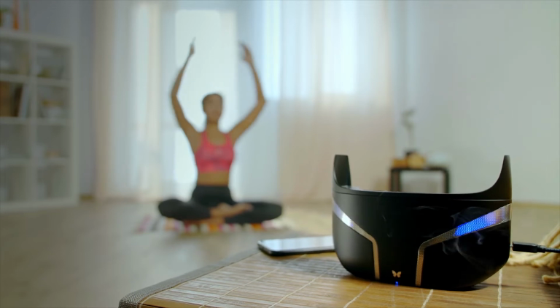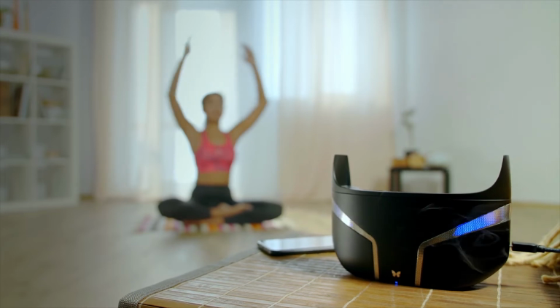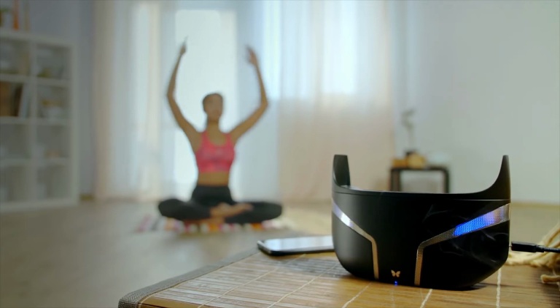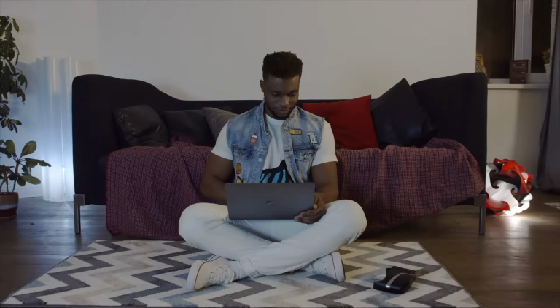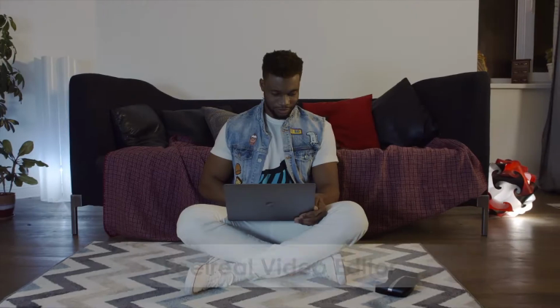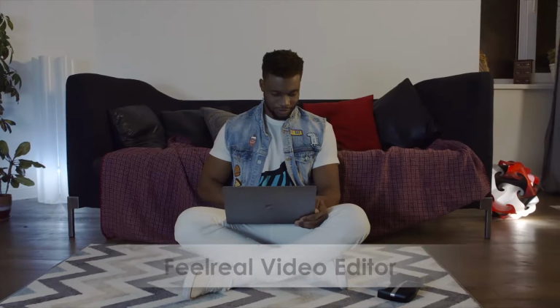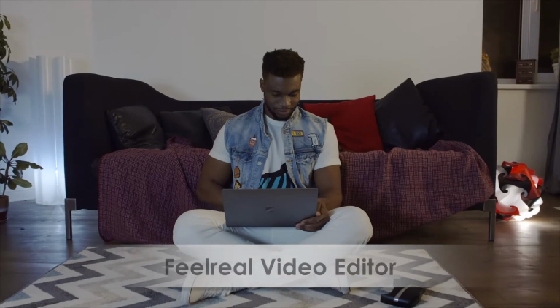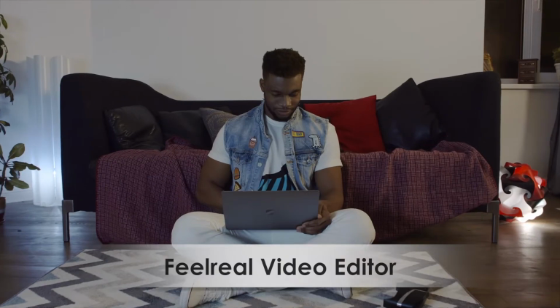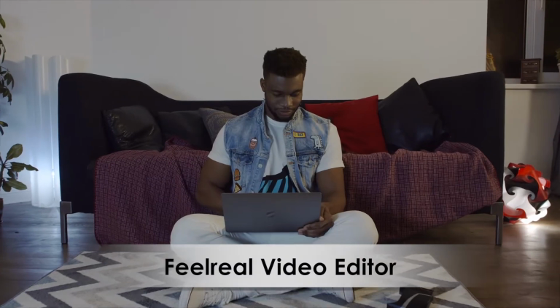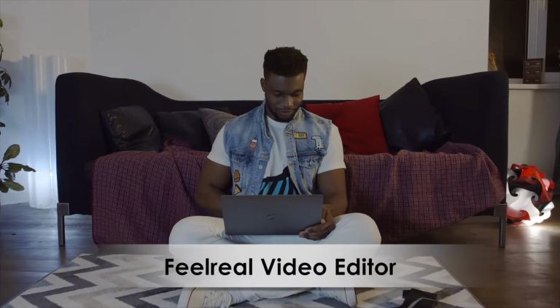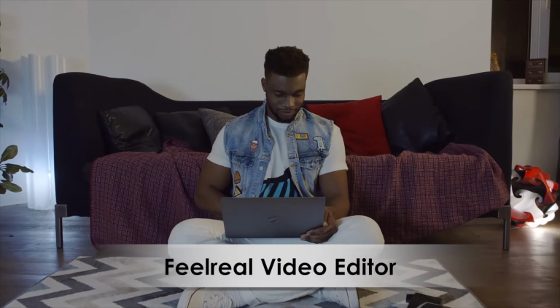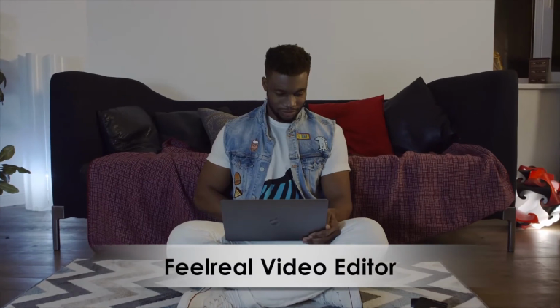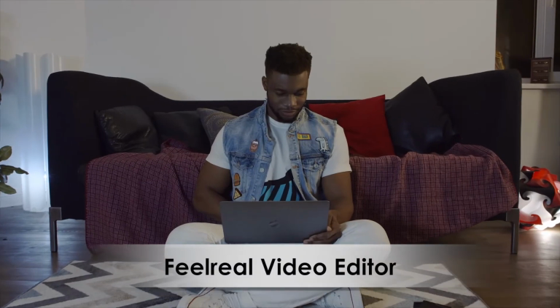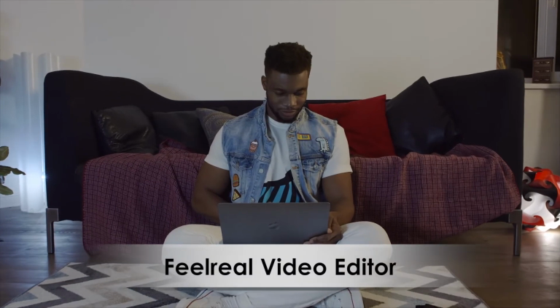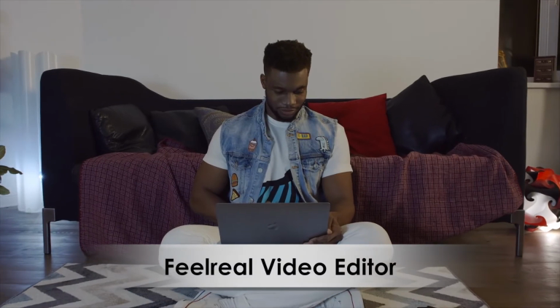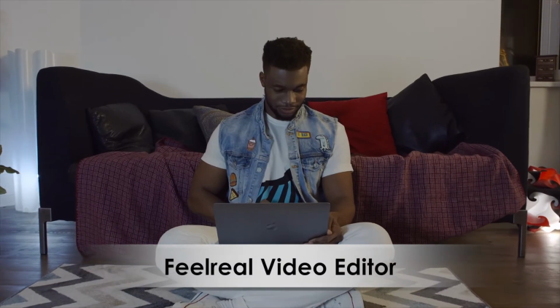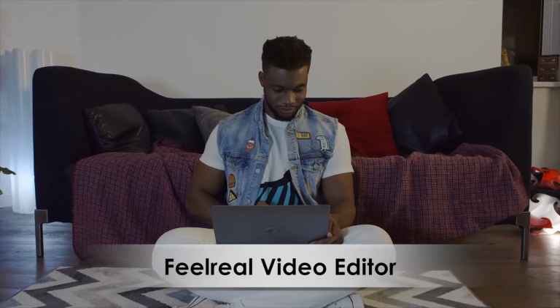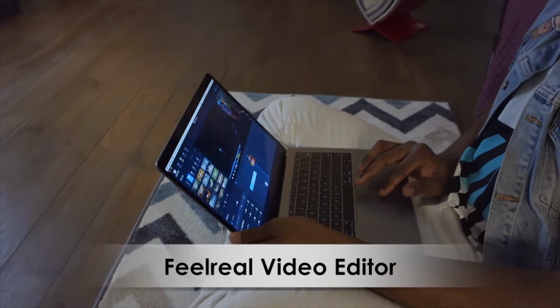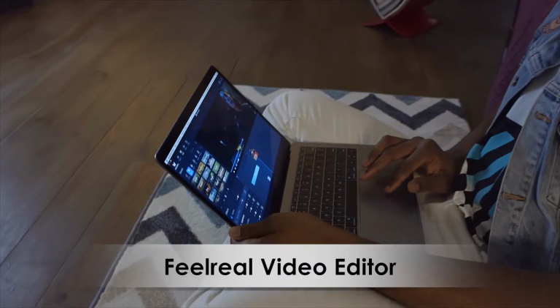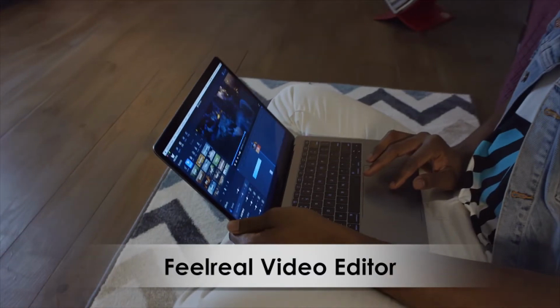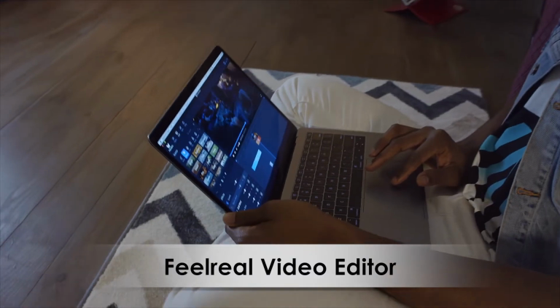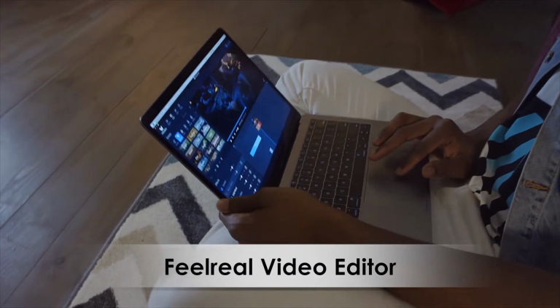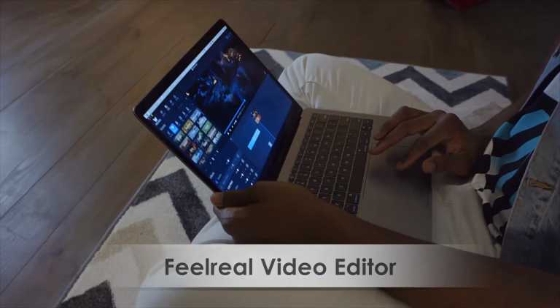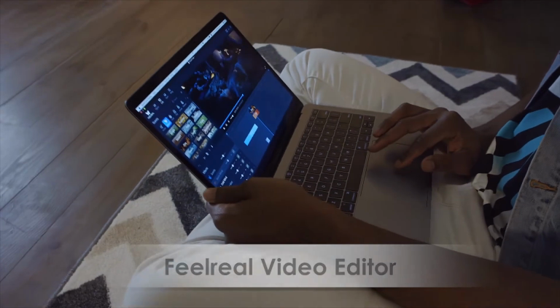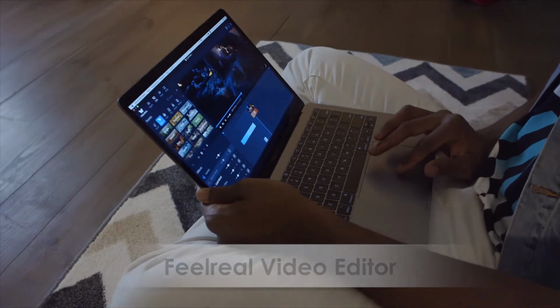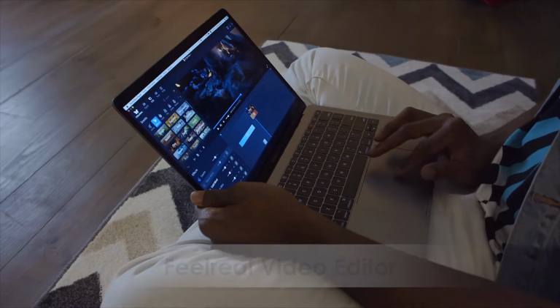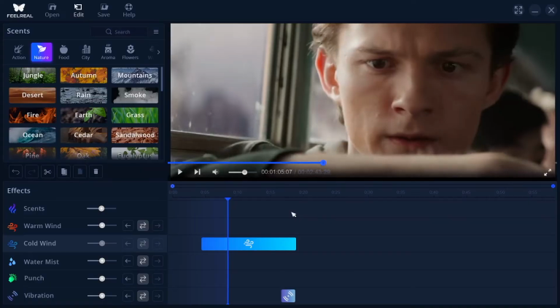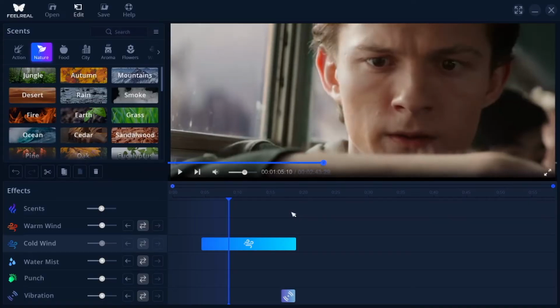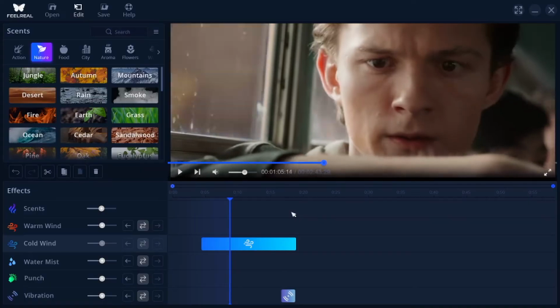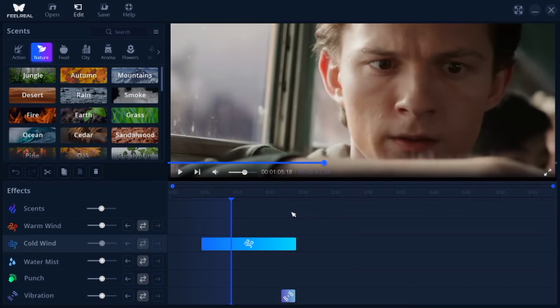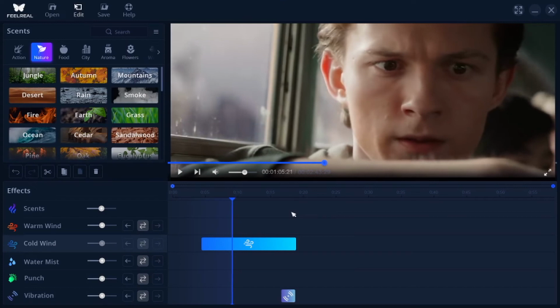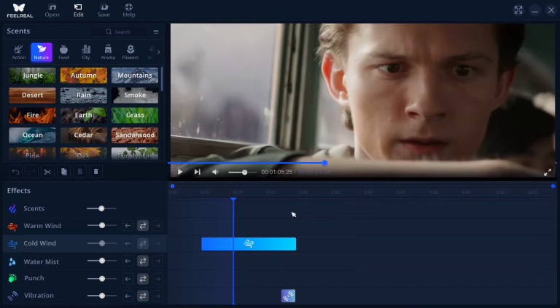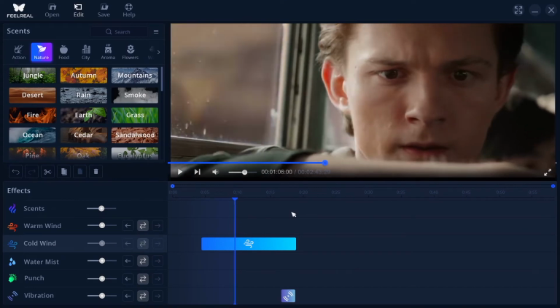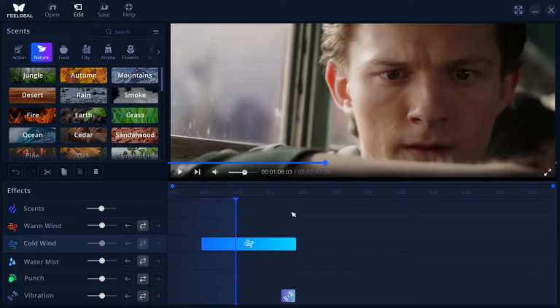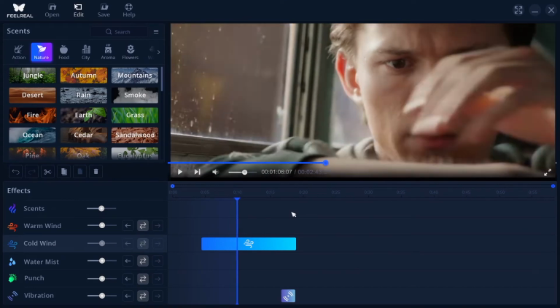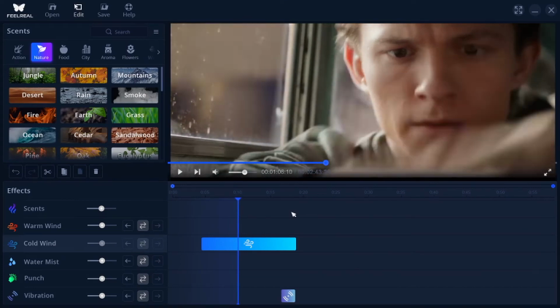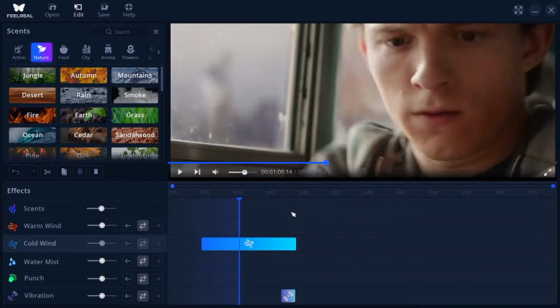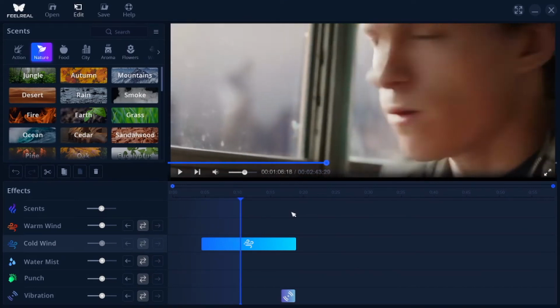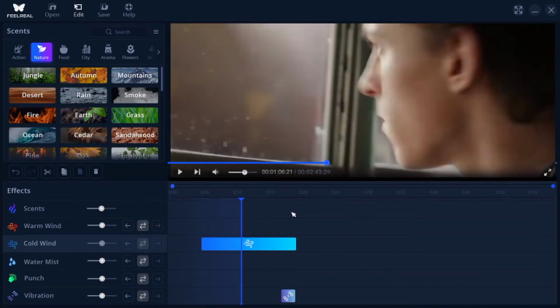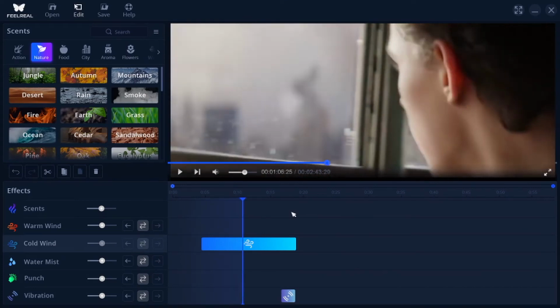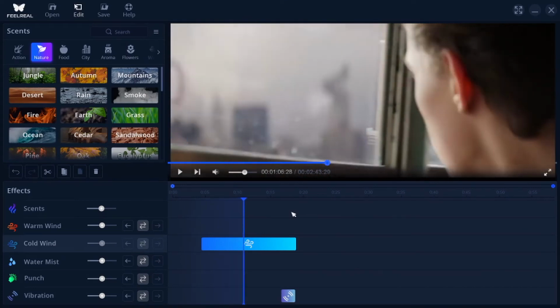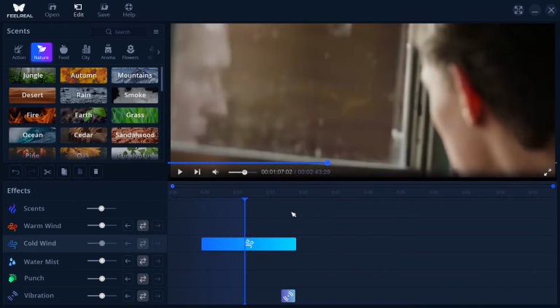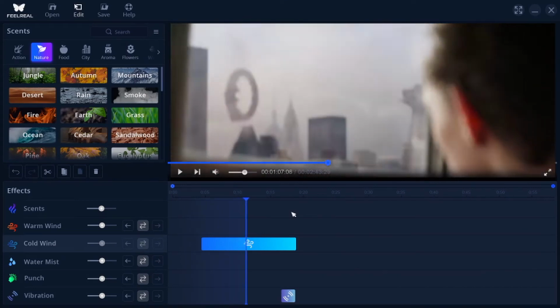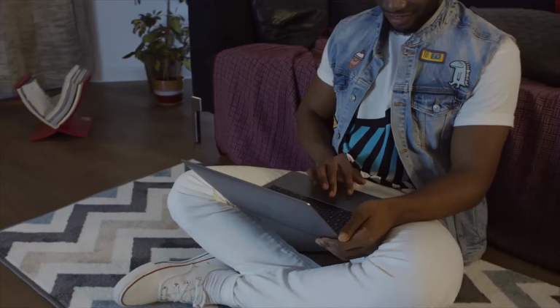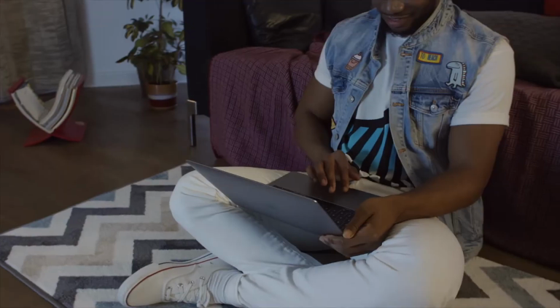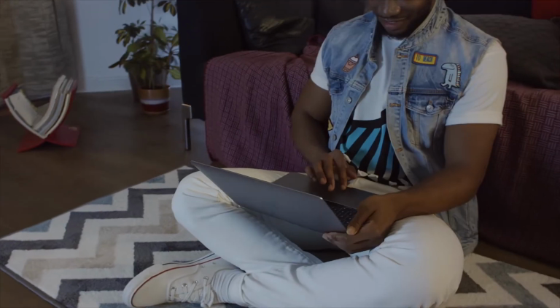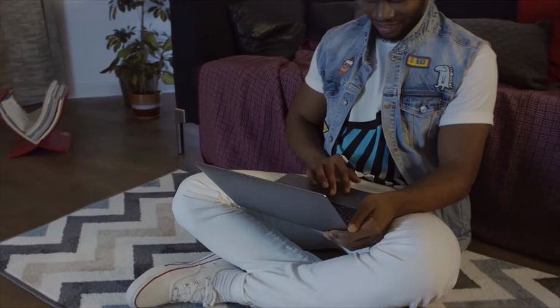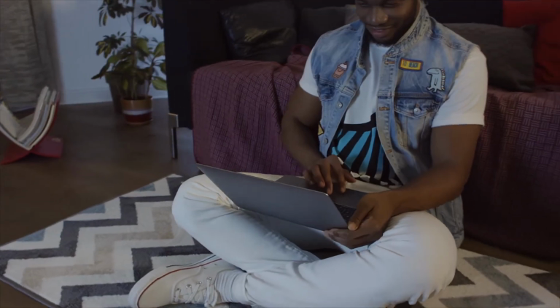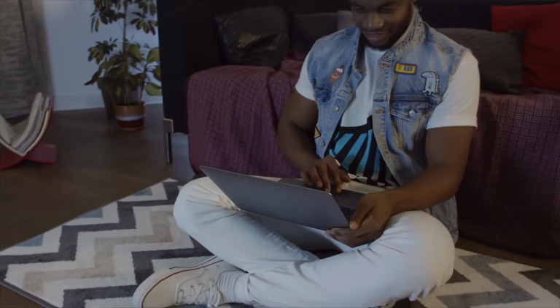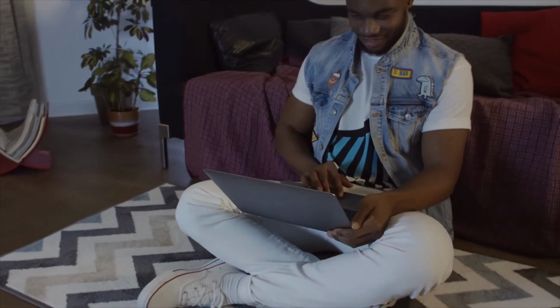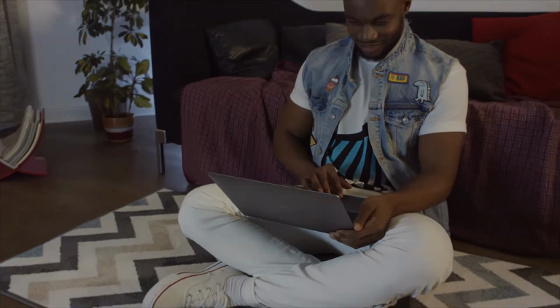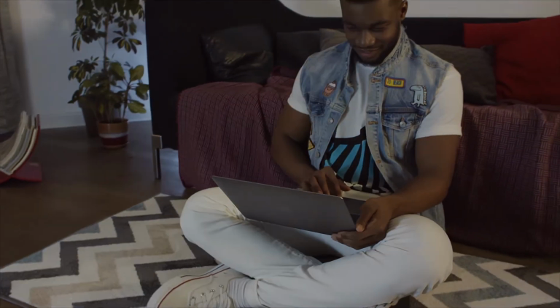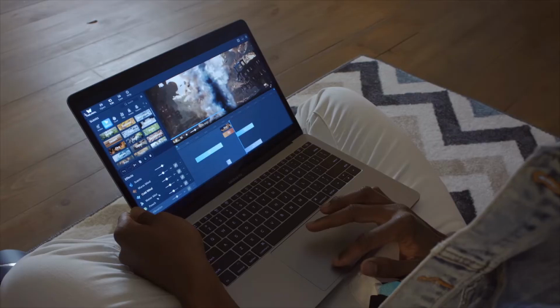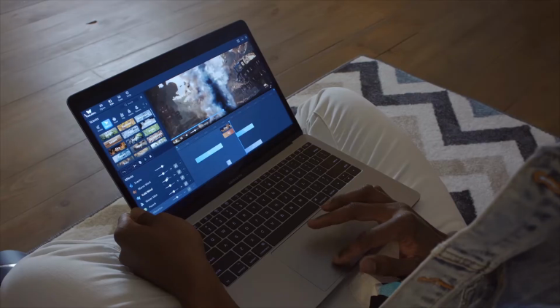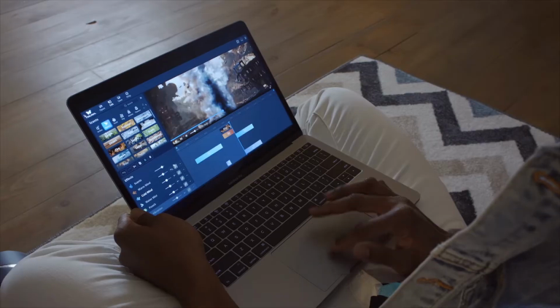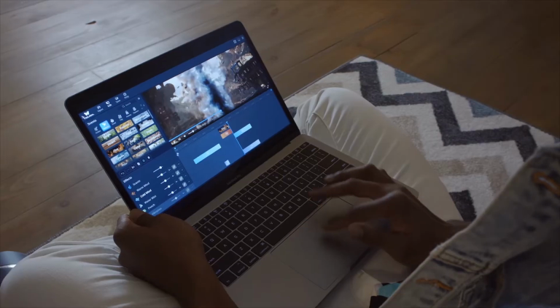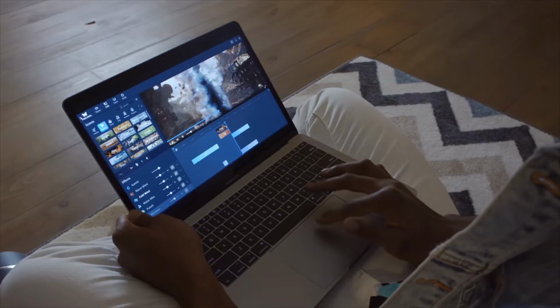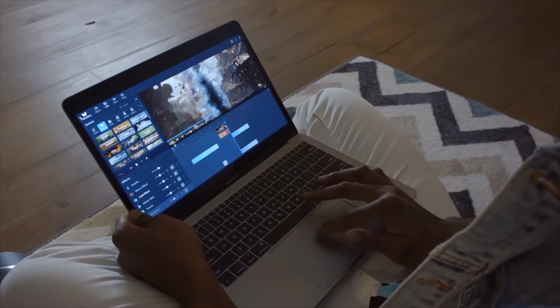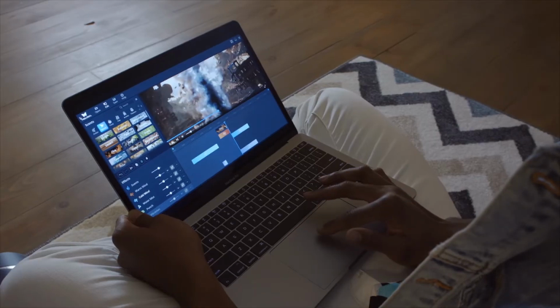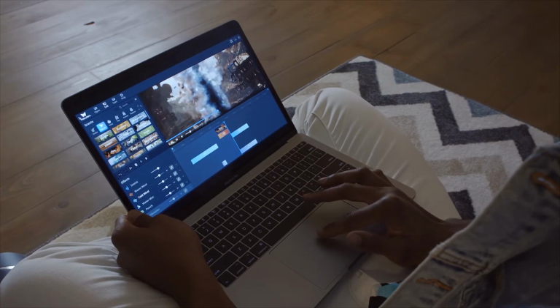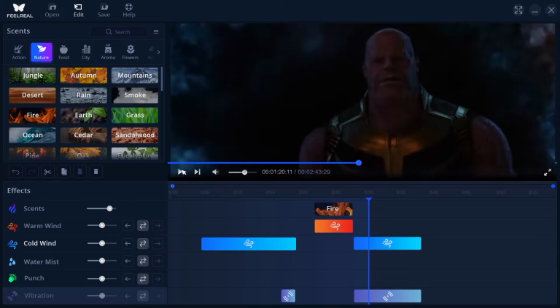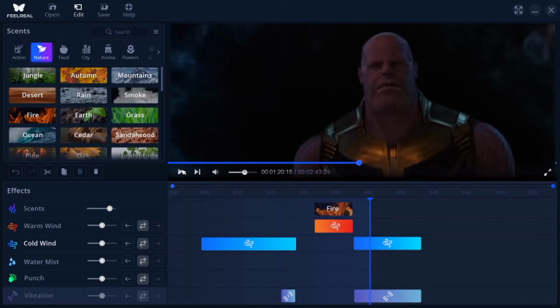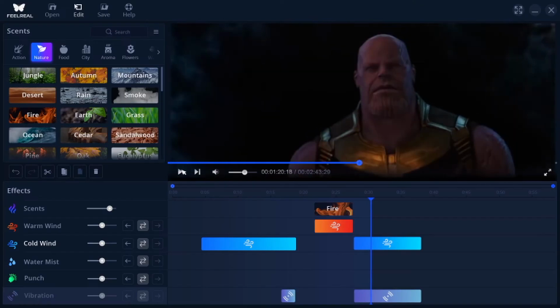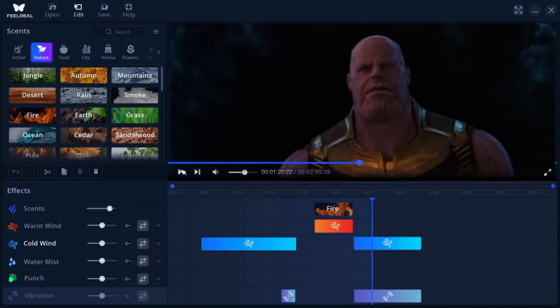We designed FeelReal to be easily modifiable. Customize any movie with FeelReal effects, add your own scents, and share your creations.